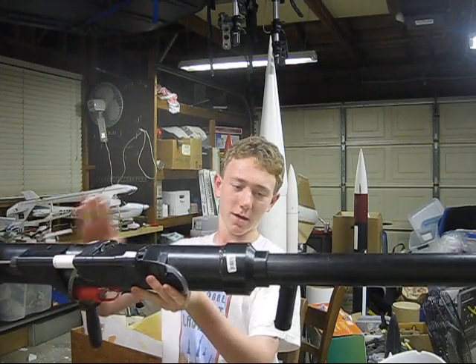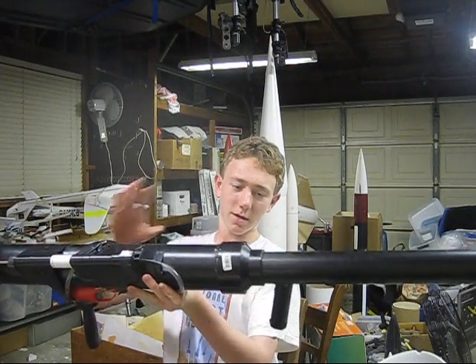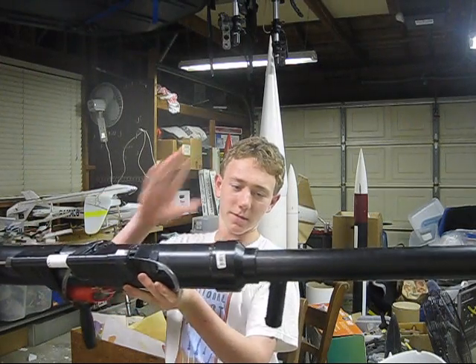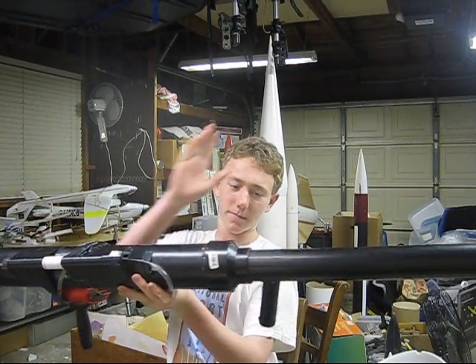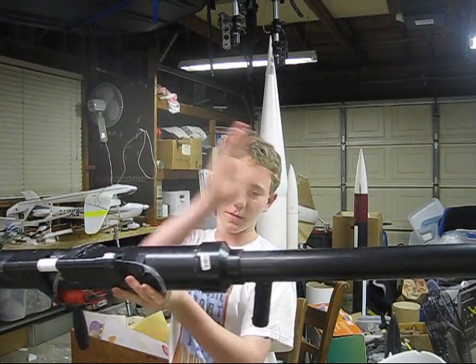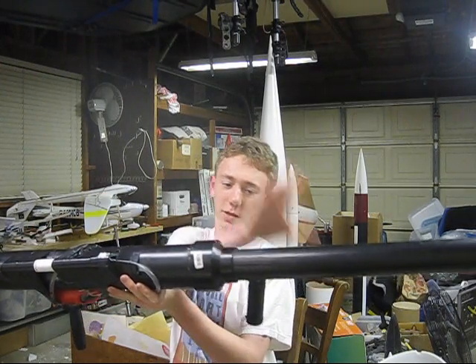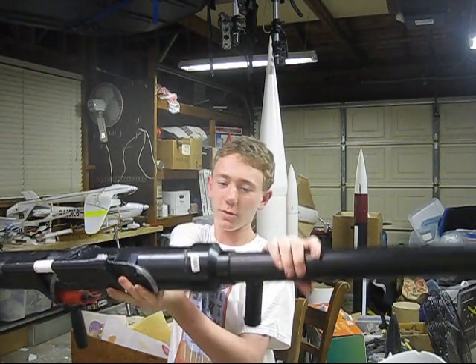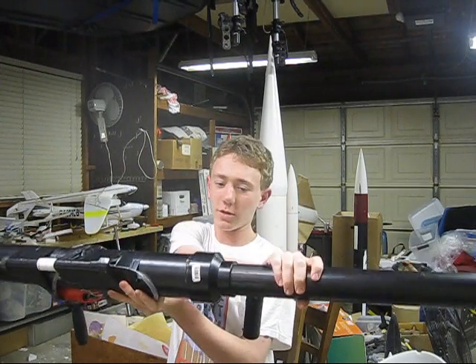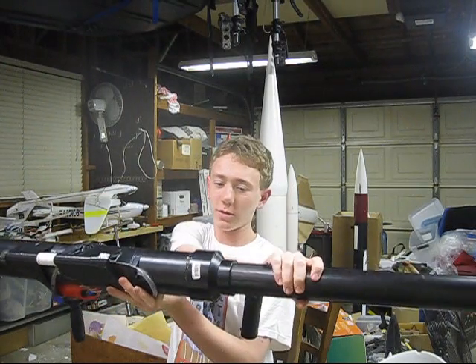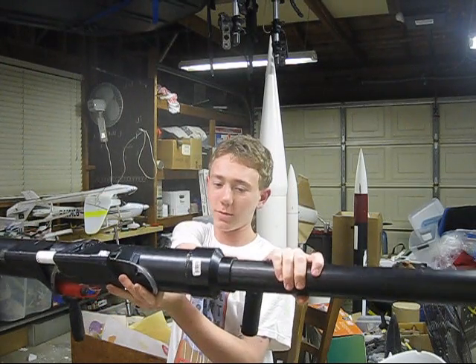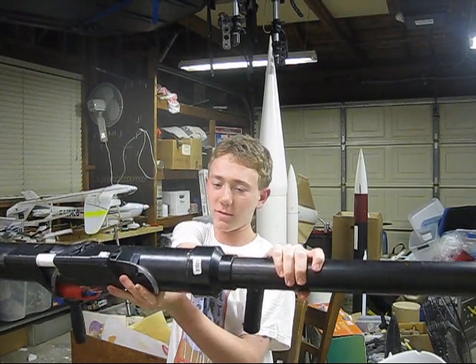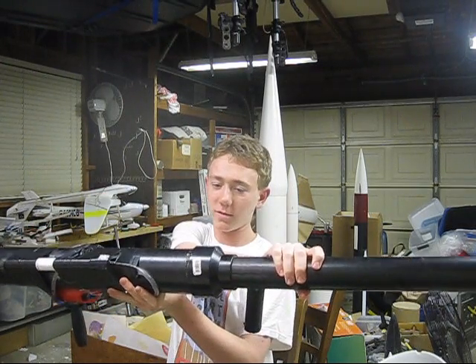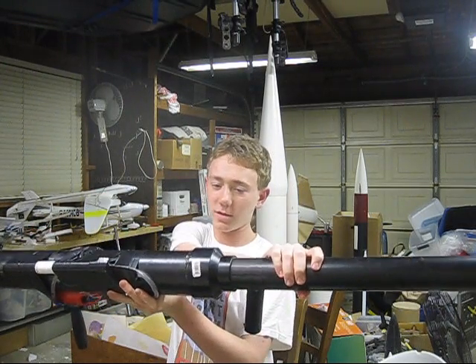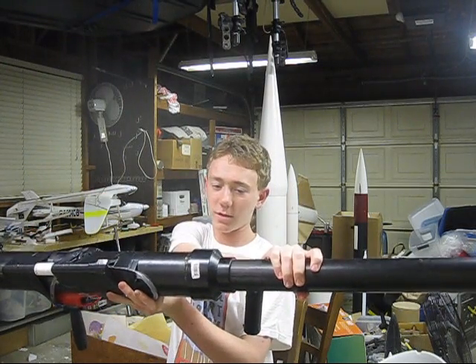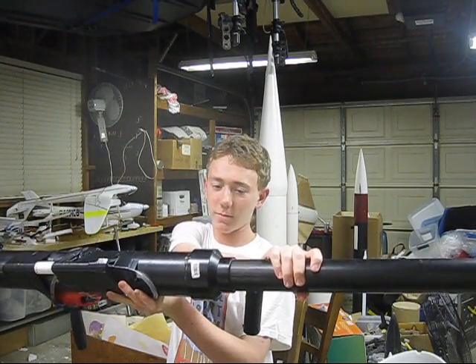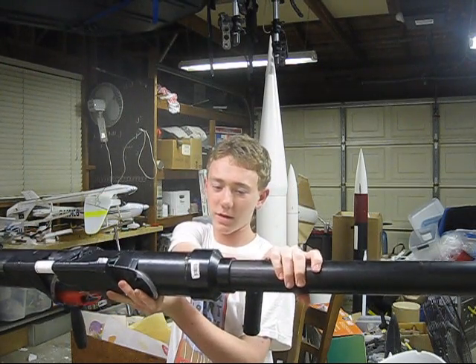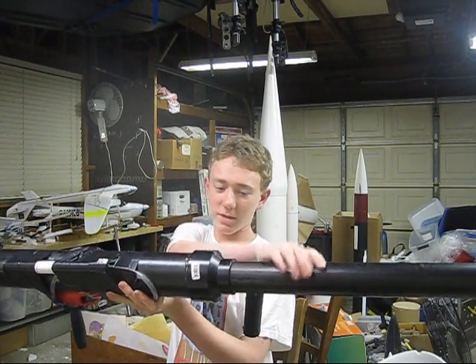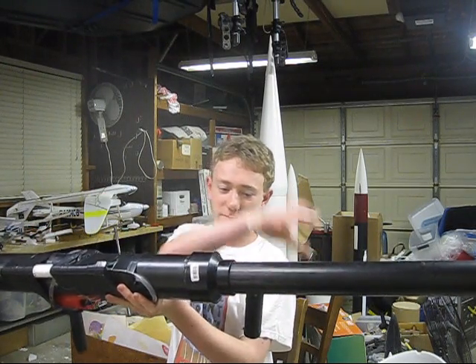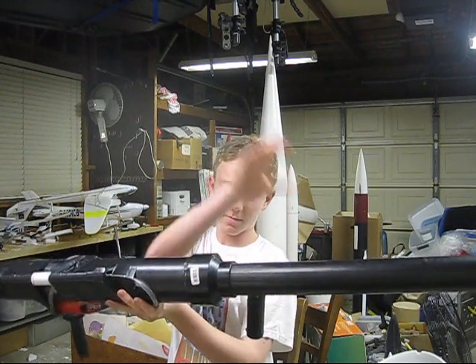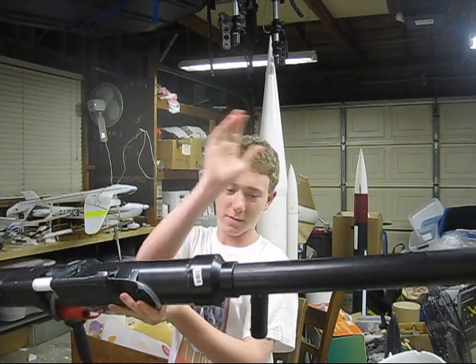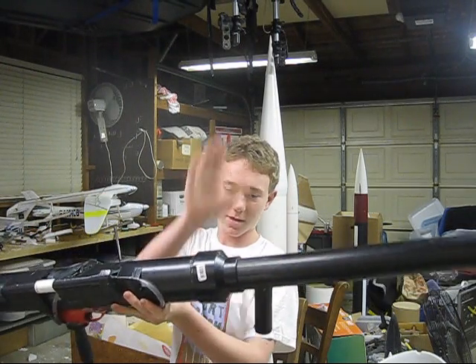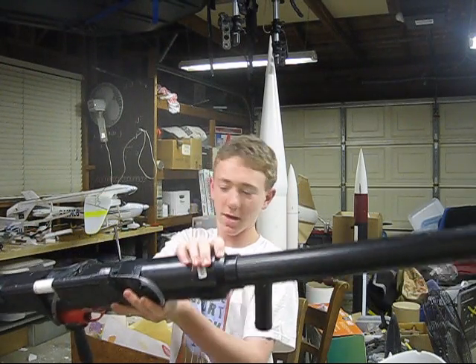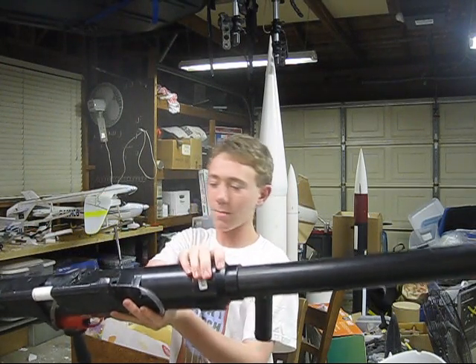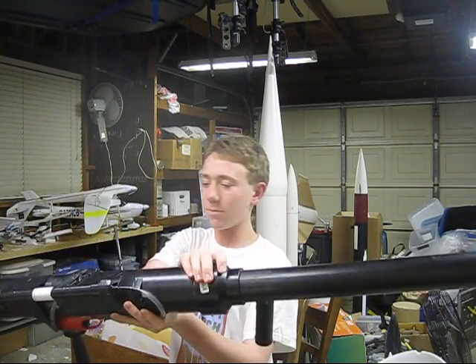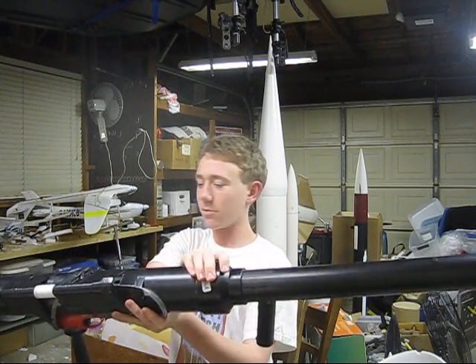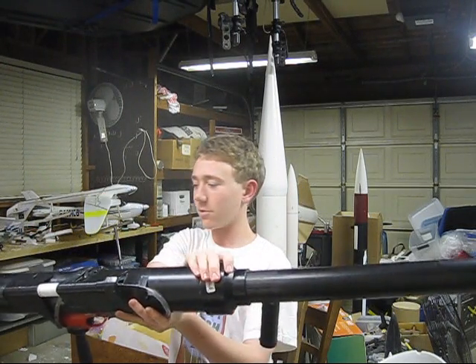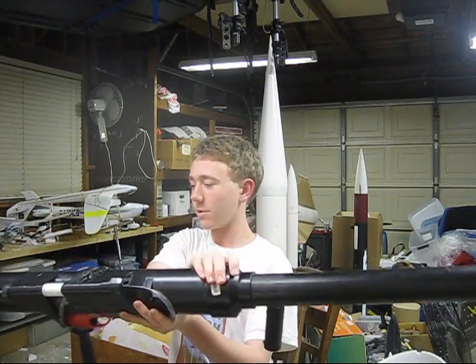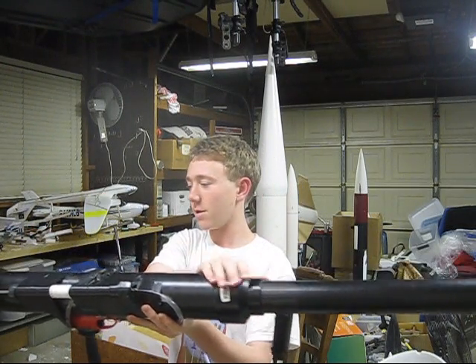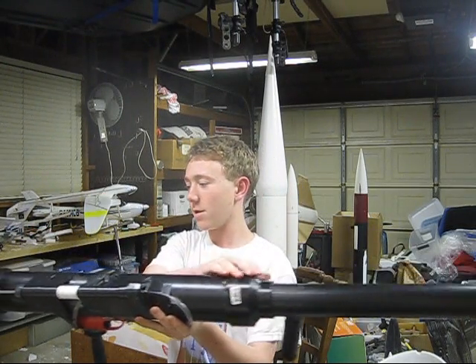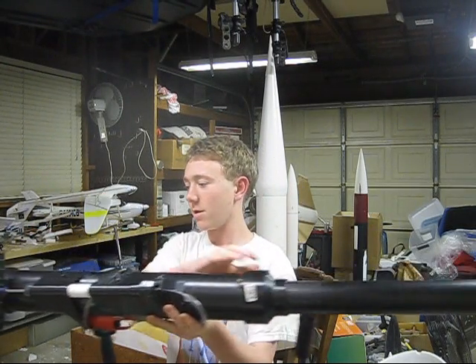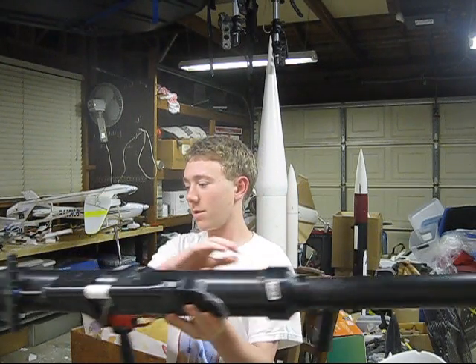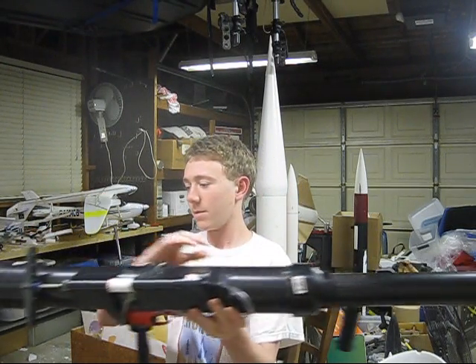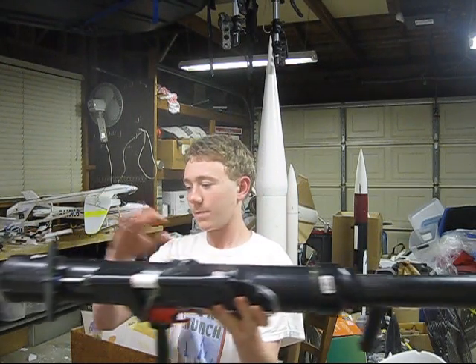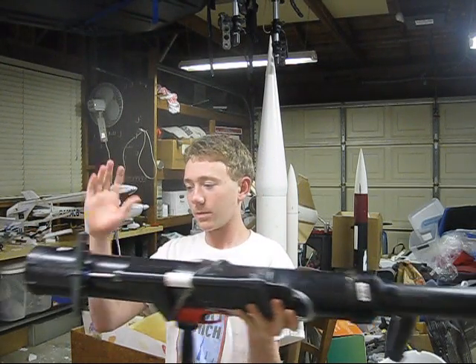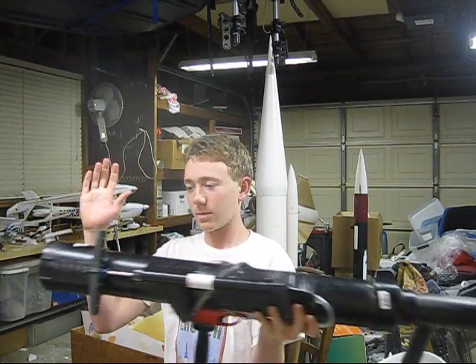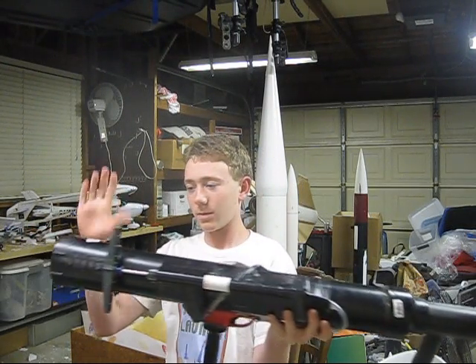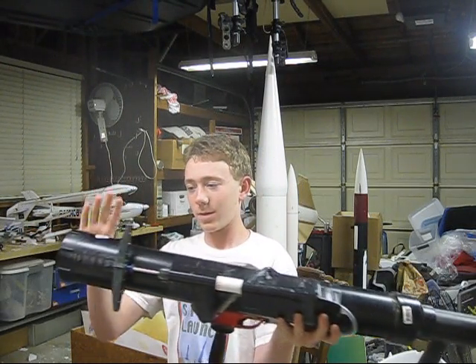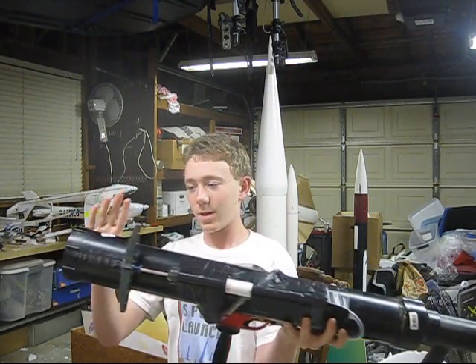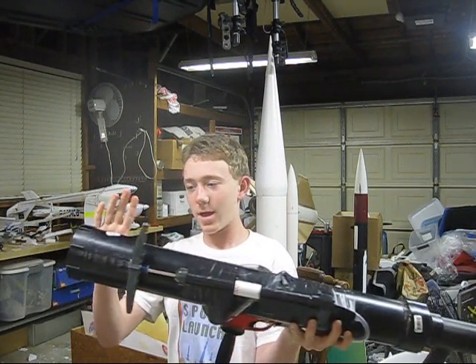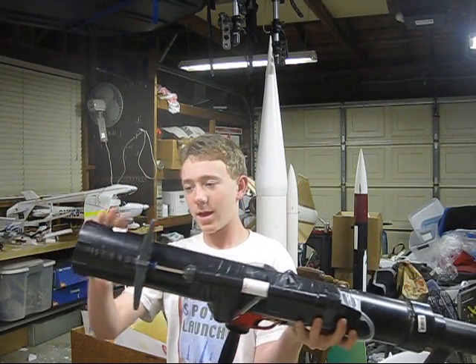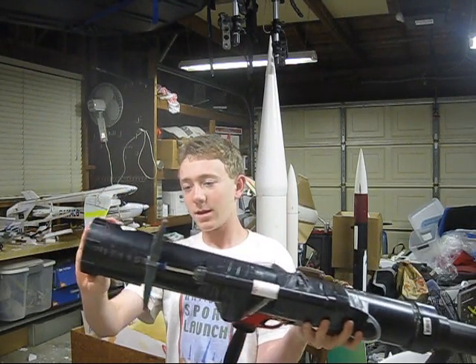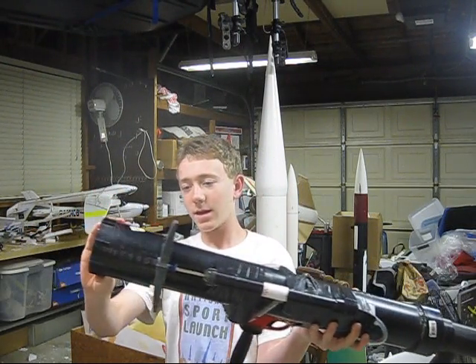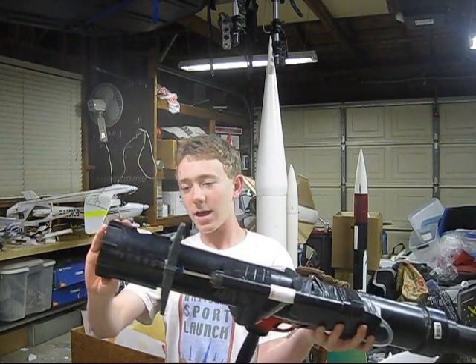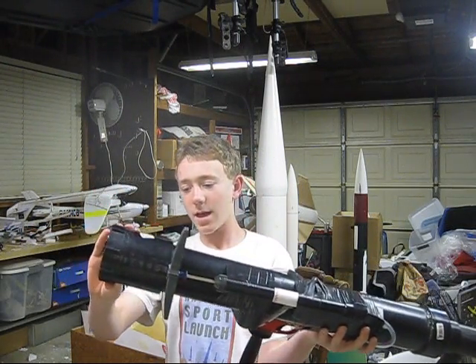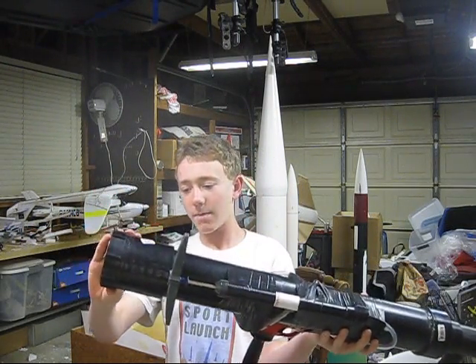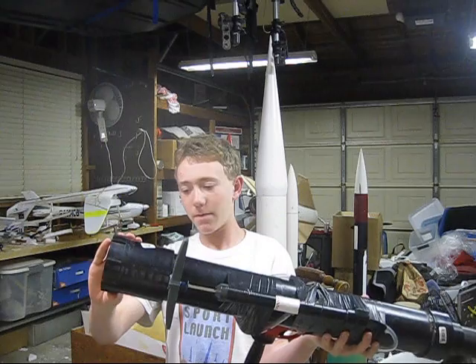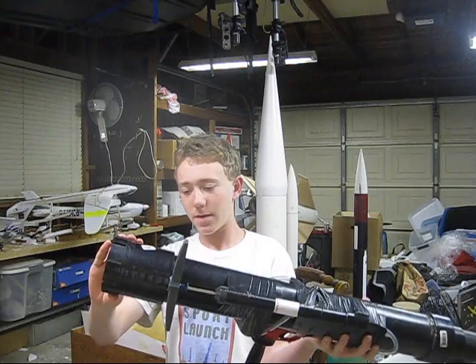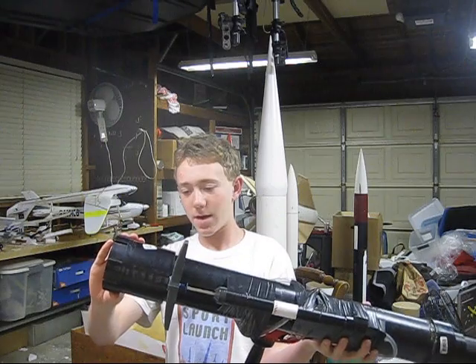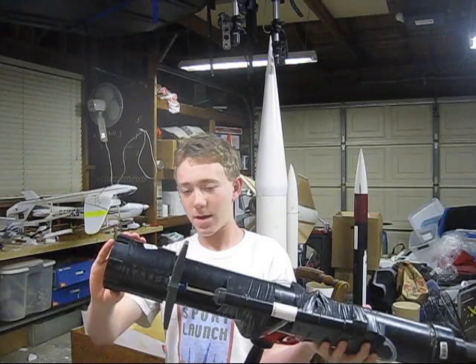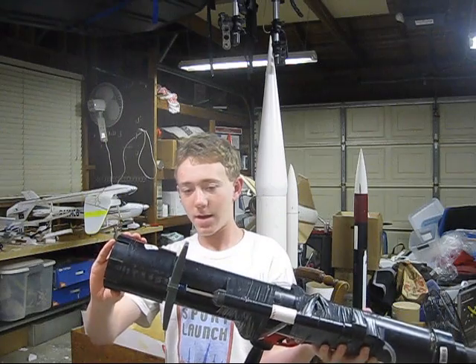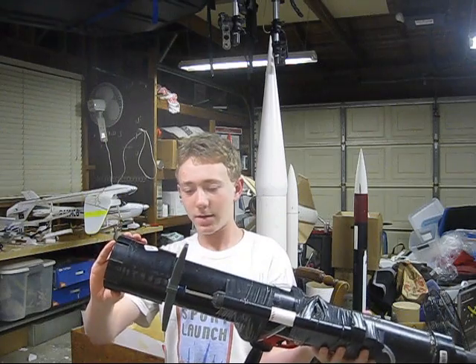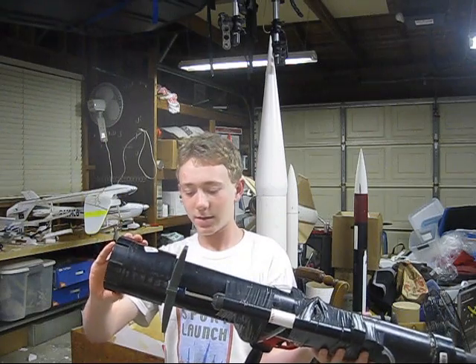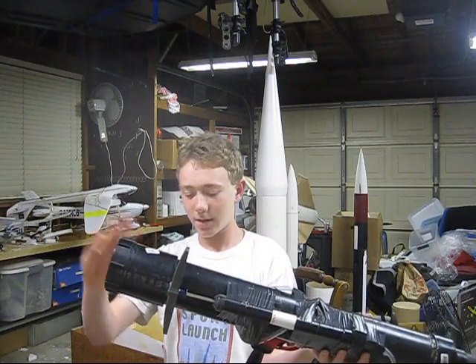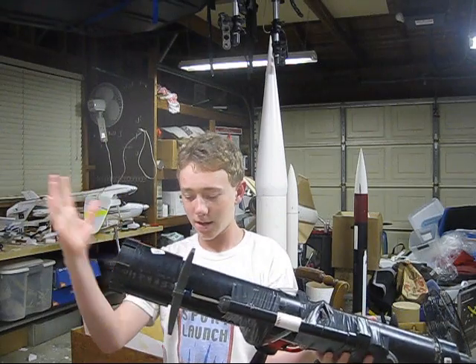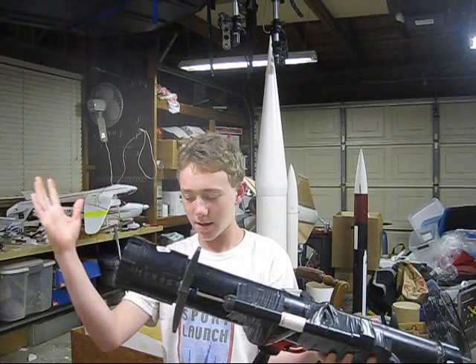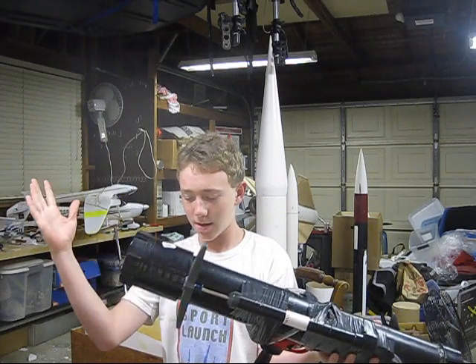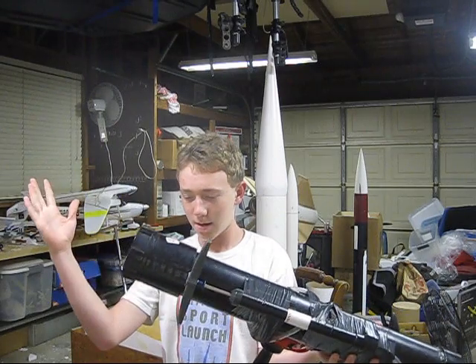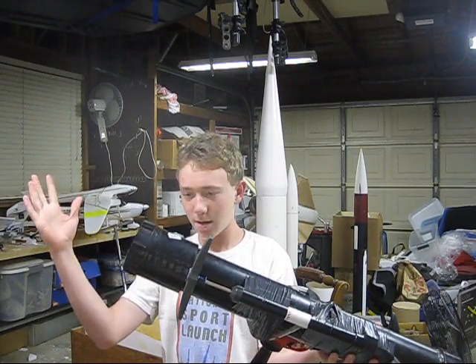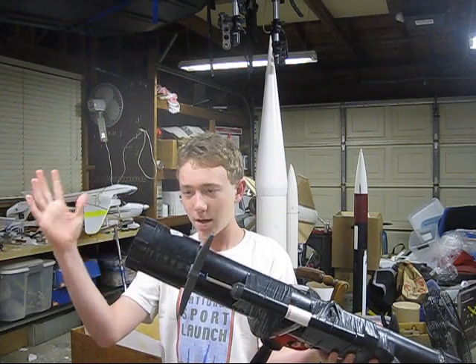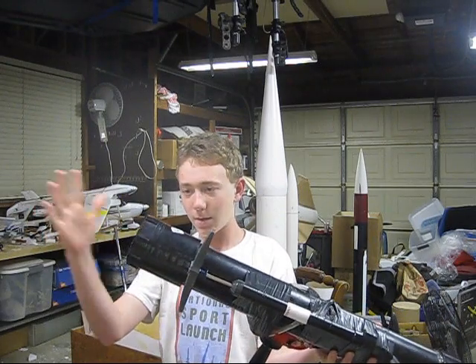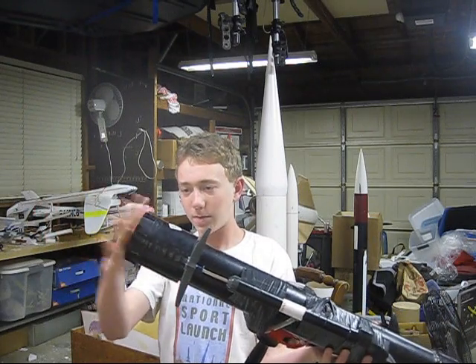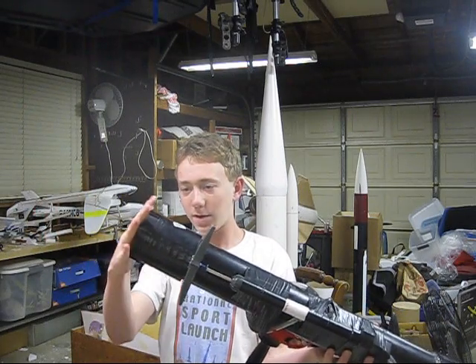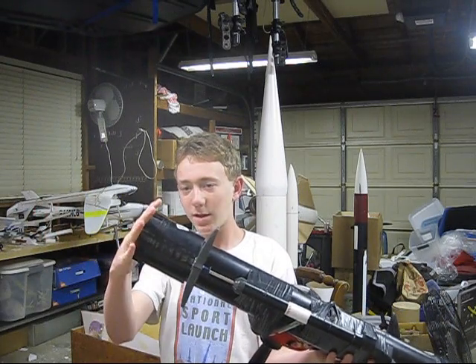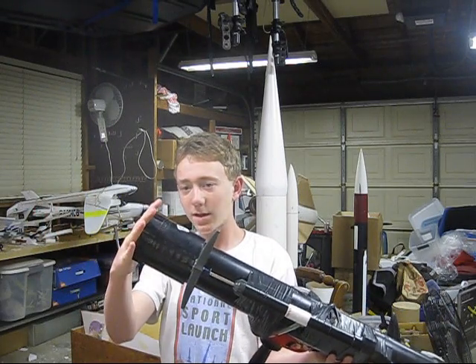a 2 inch PVC pipe, a coupler, an end cap, and a plug.